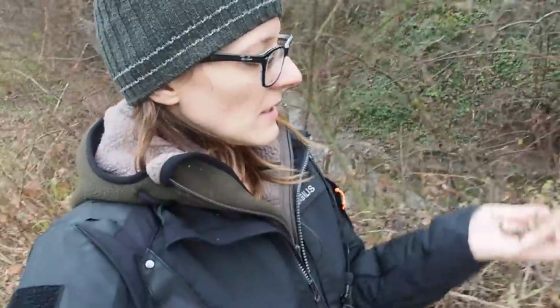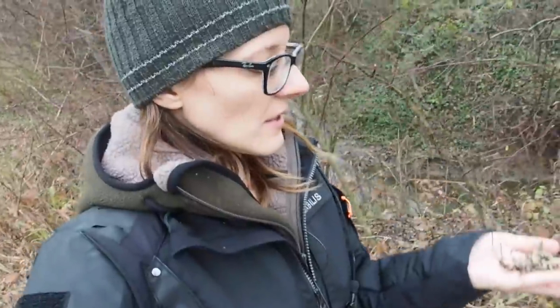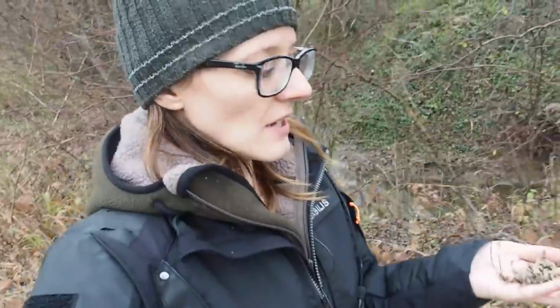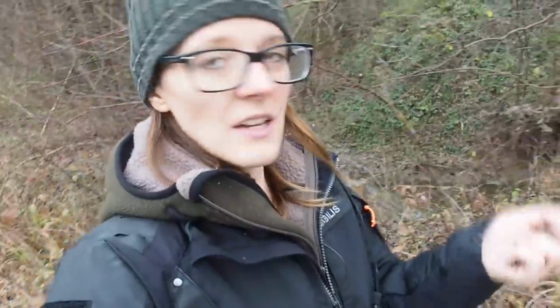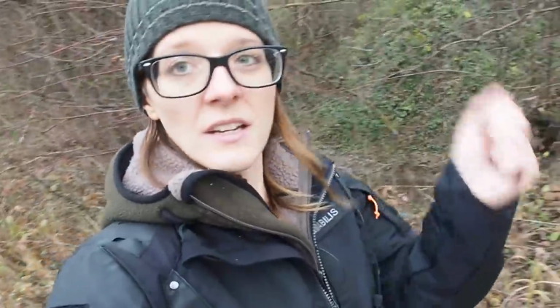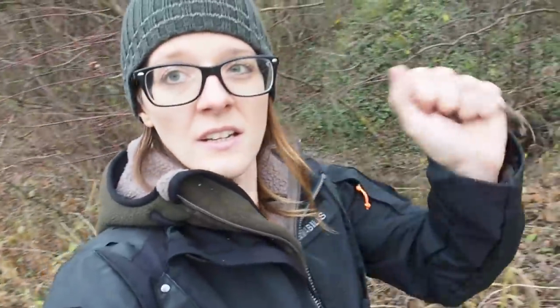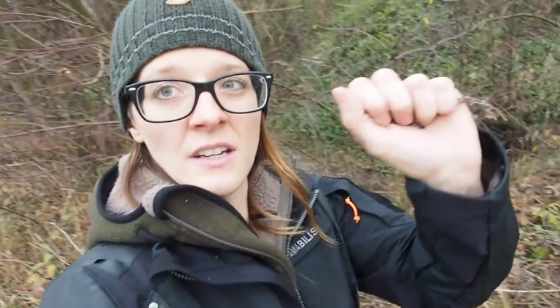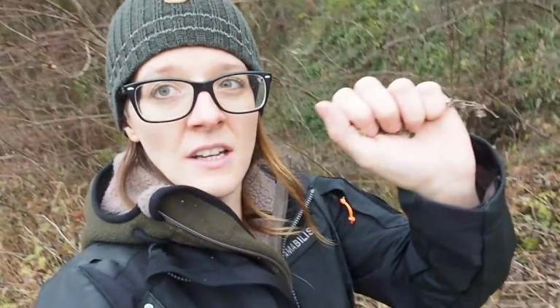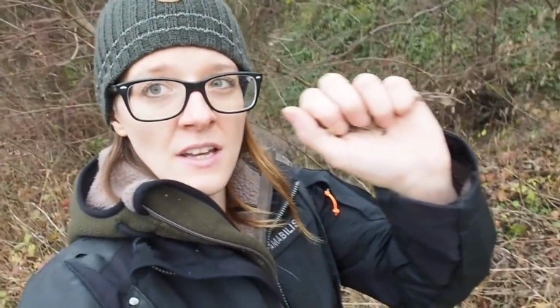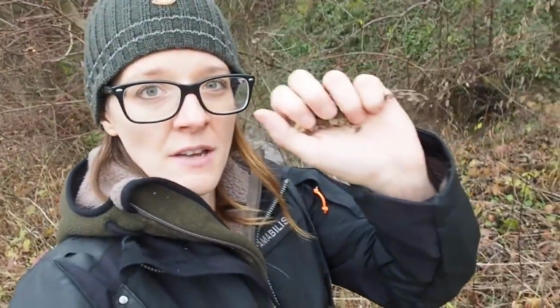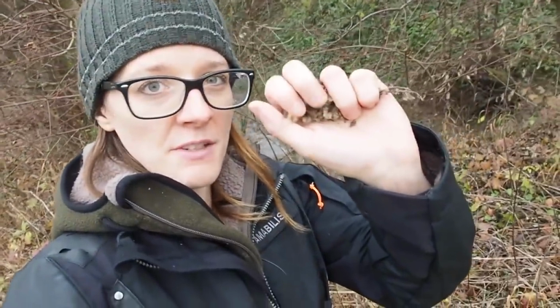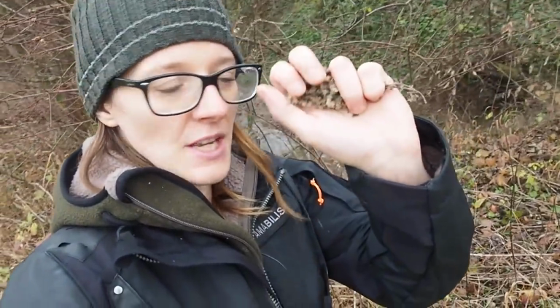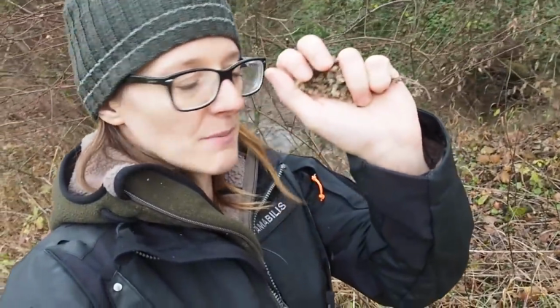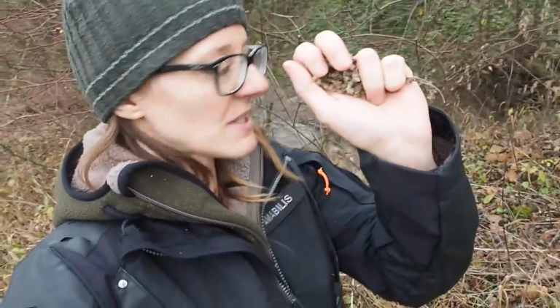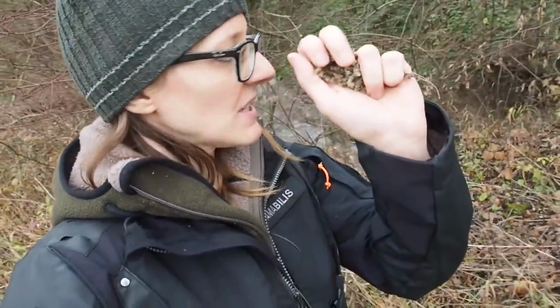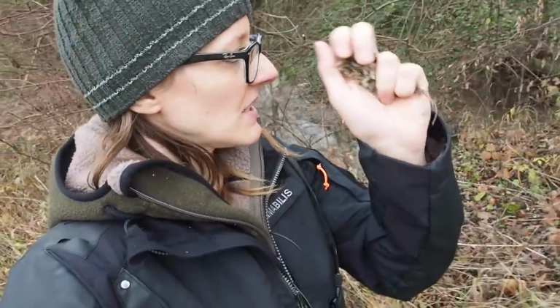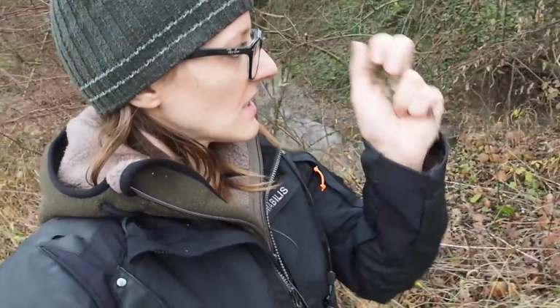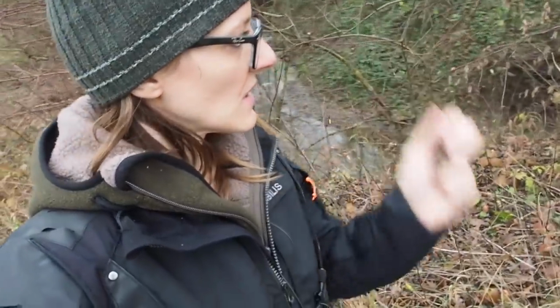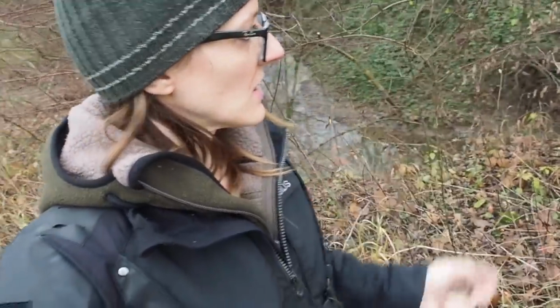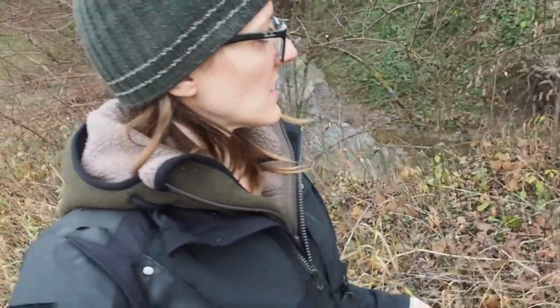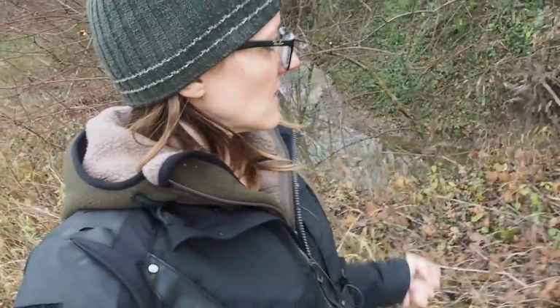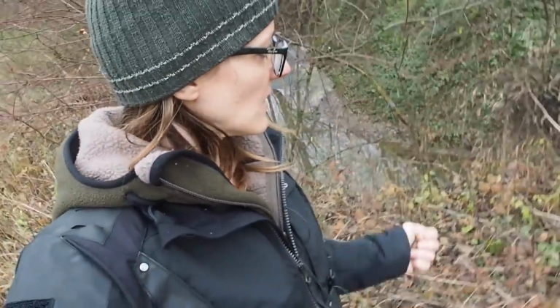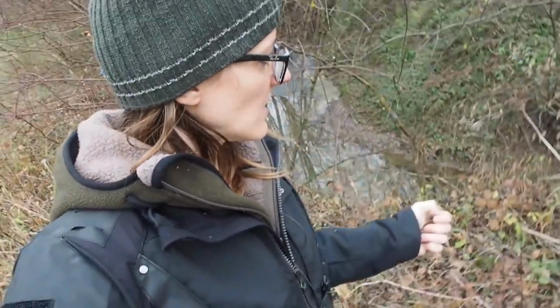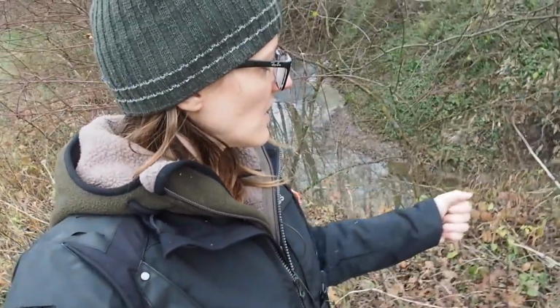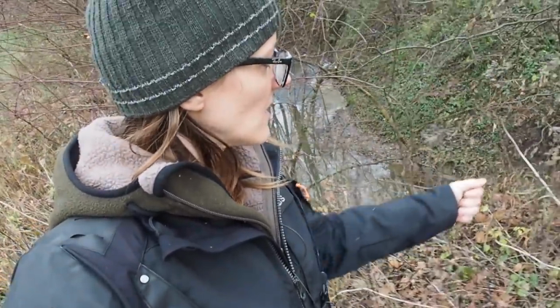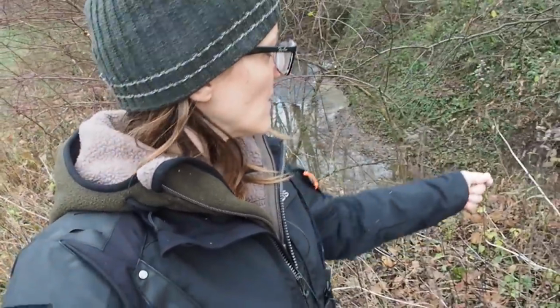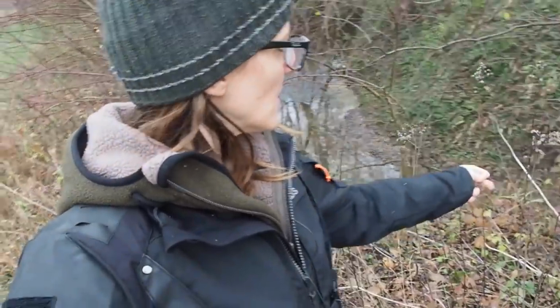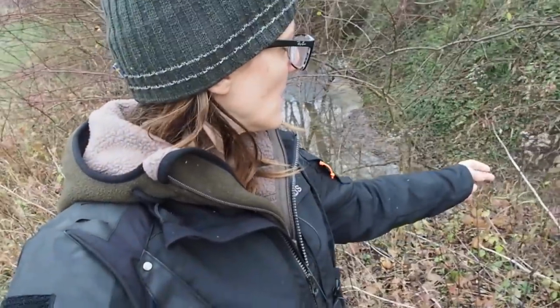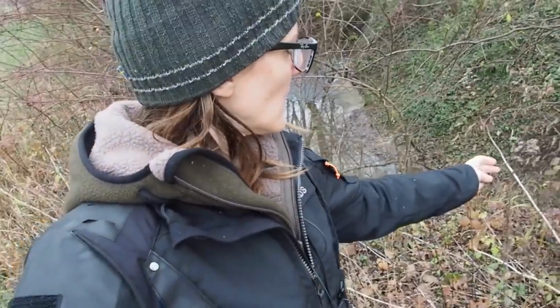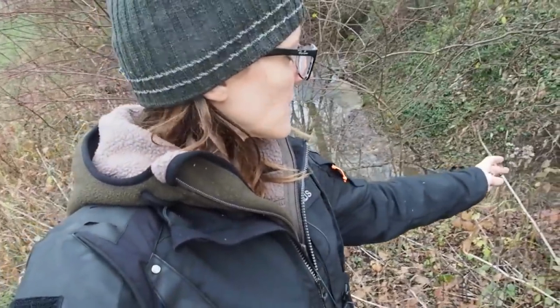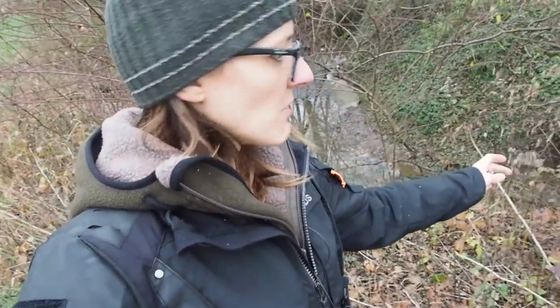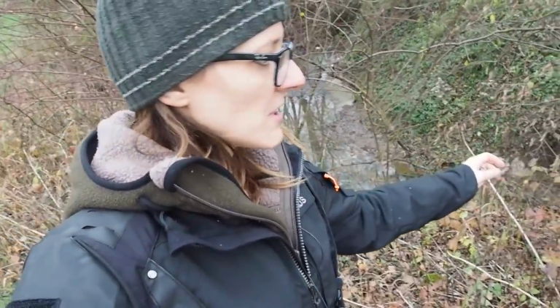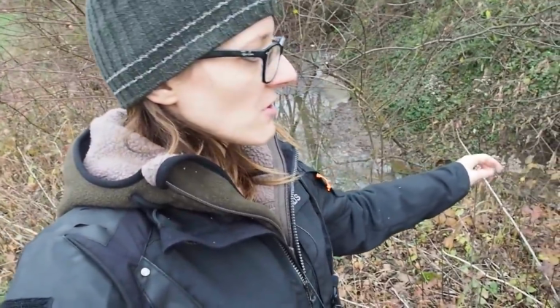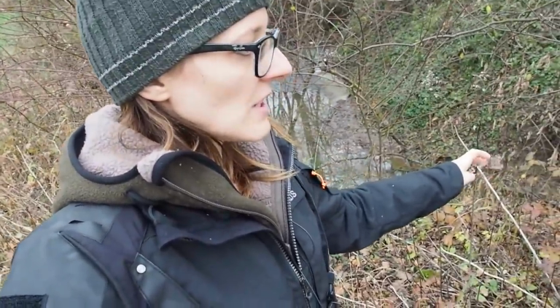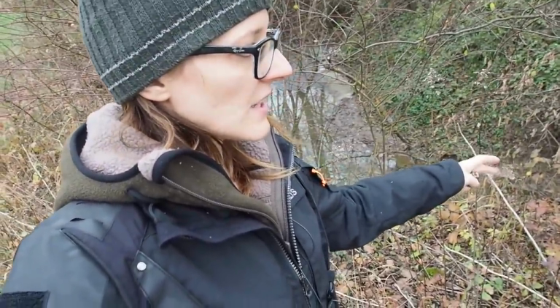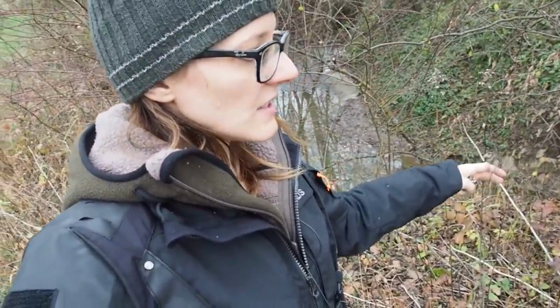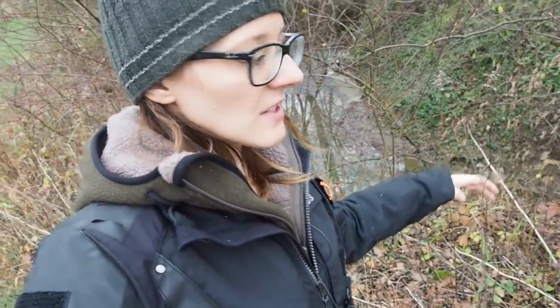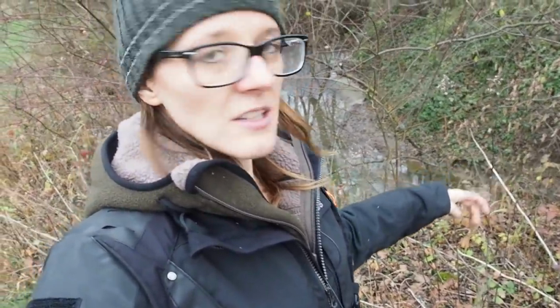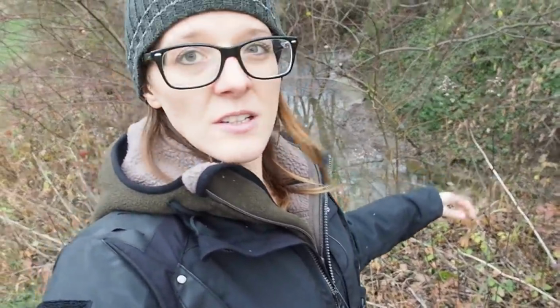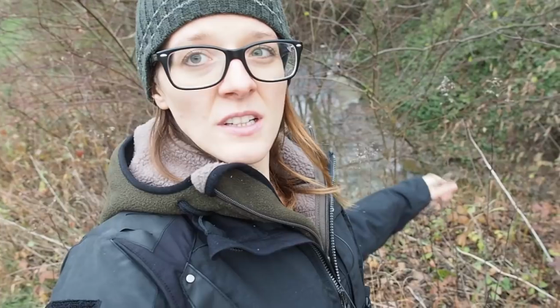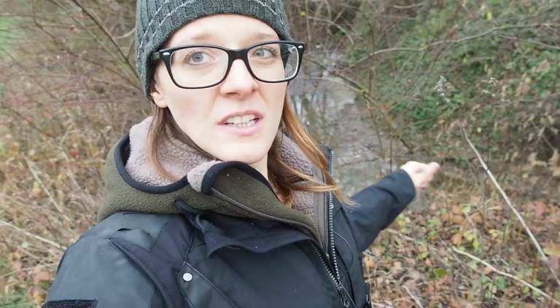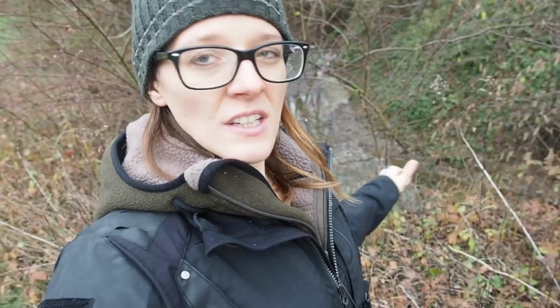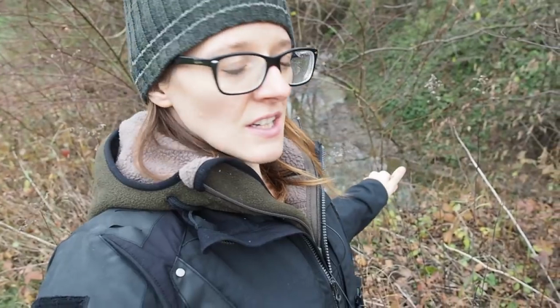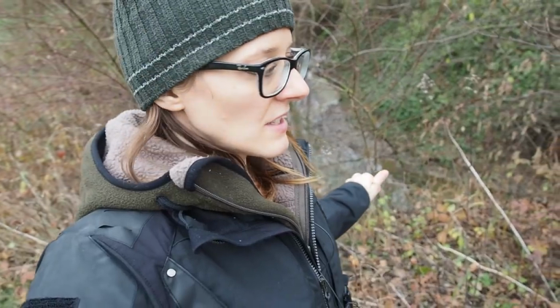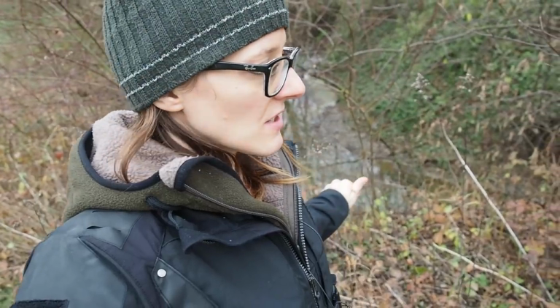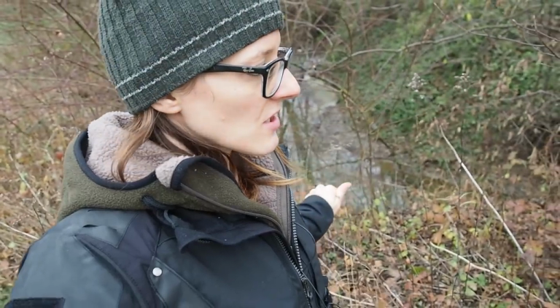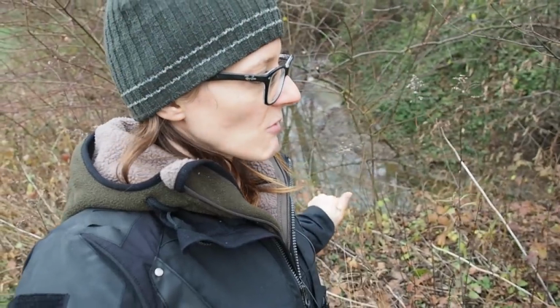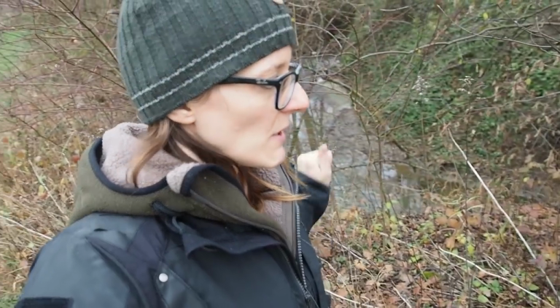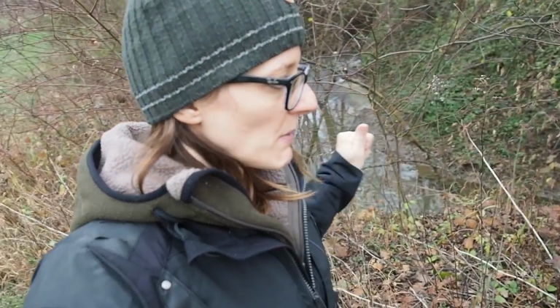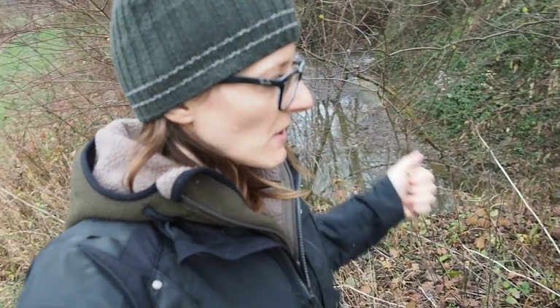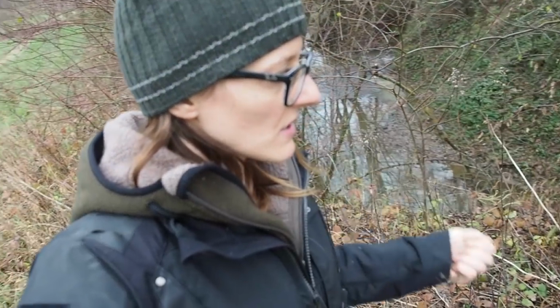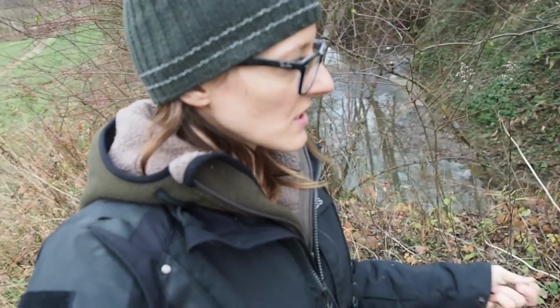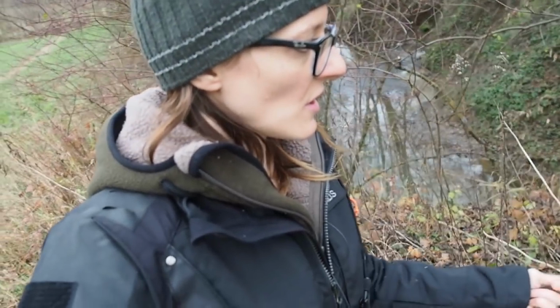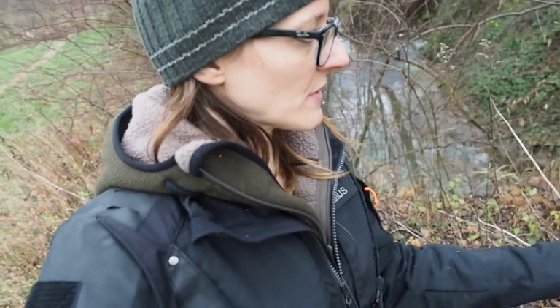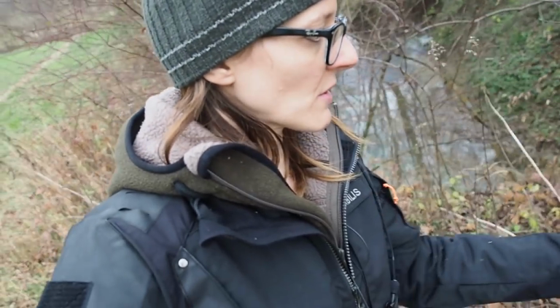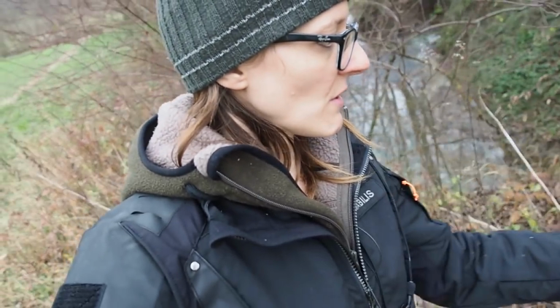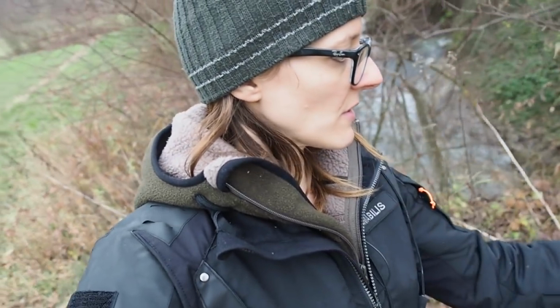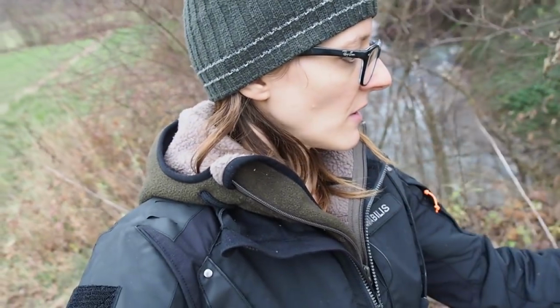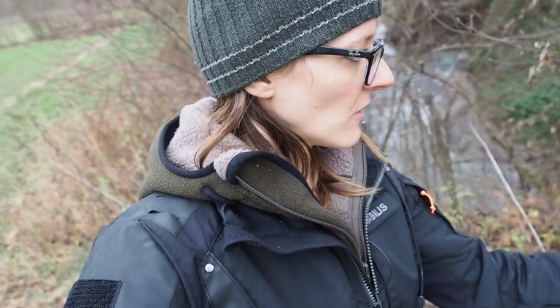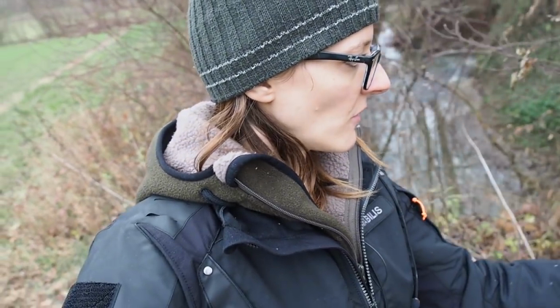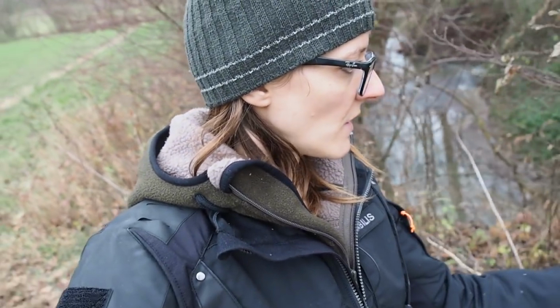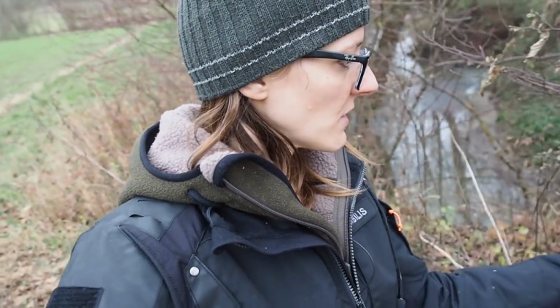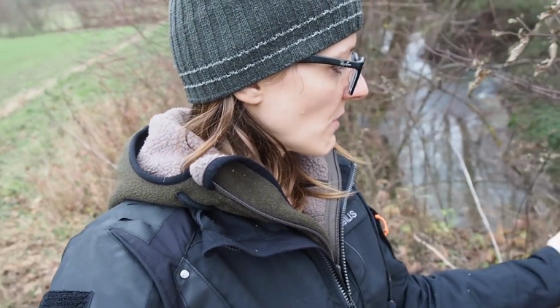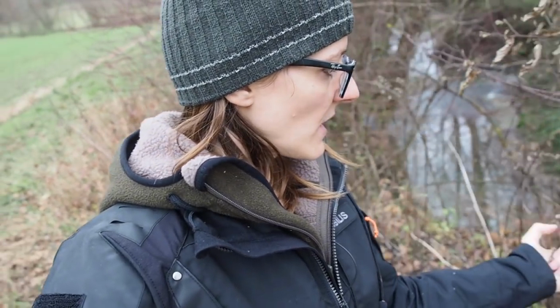Every time I see some cinder here I try to collect it. This is great because it's off the ground and very dry.